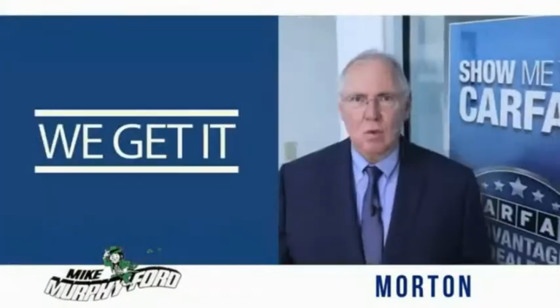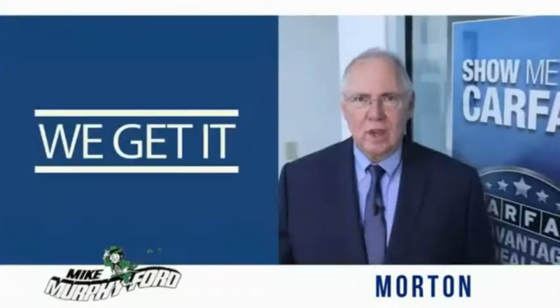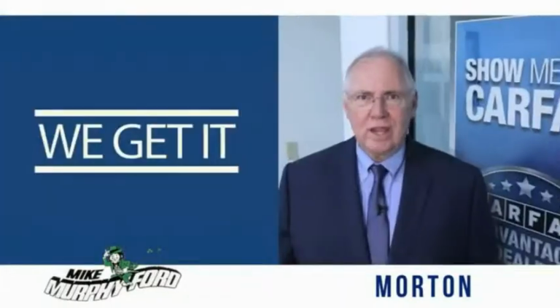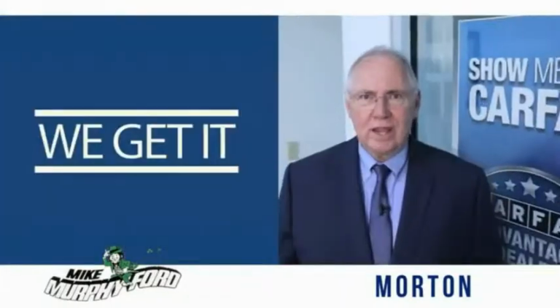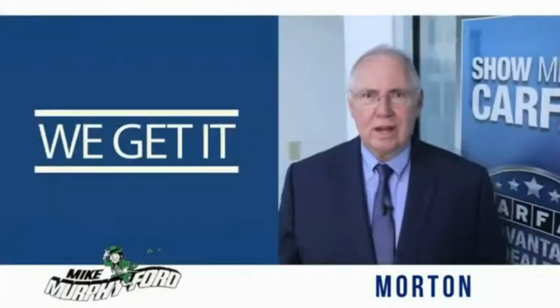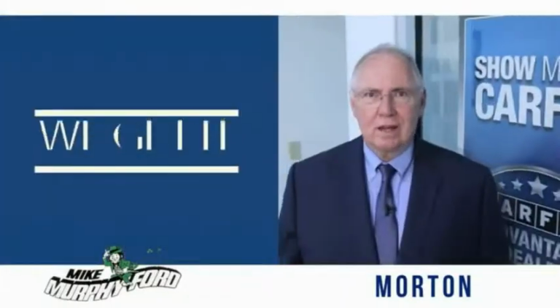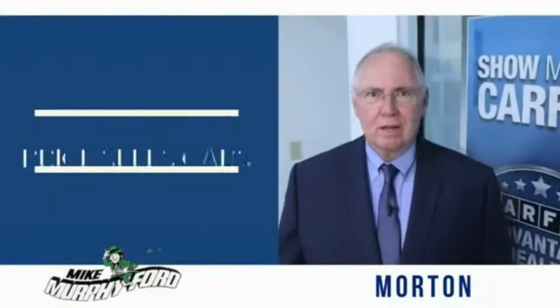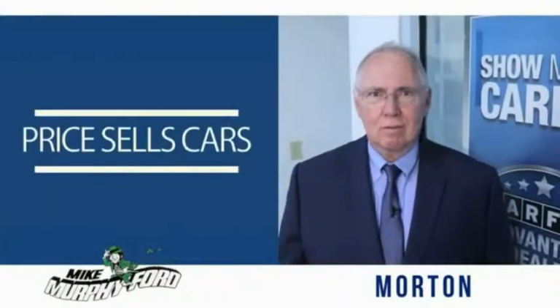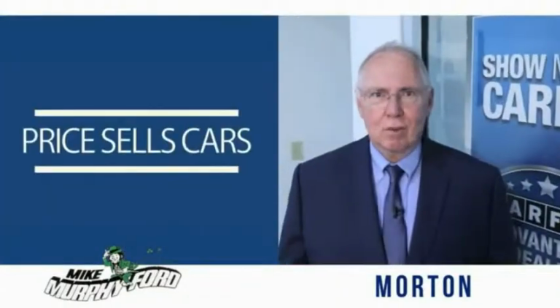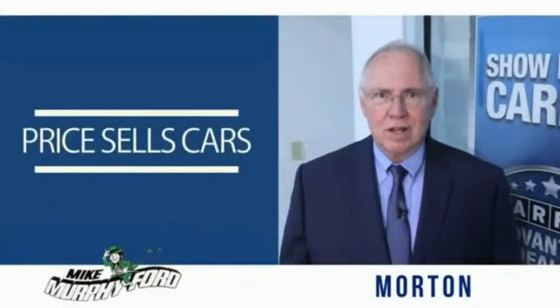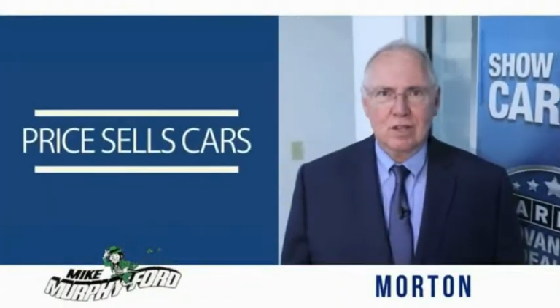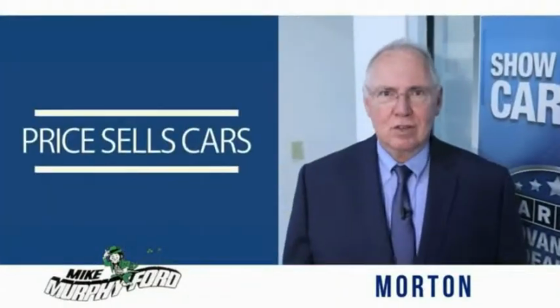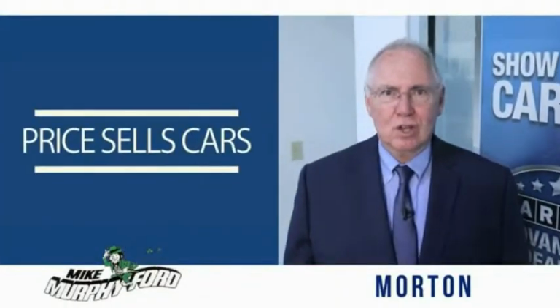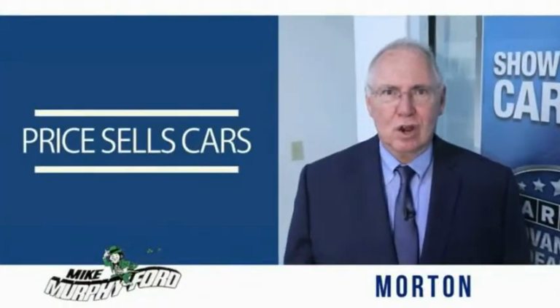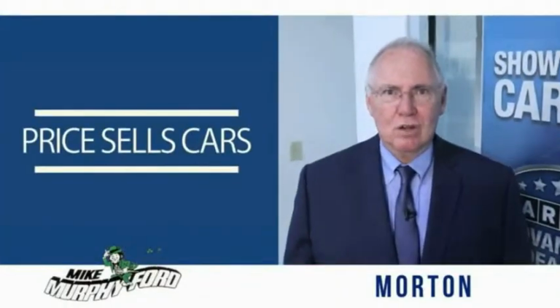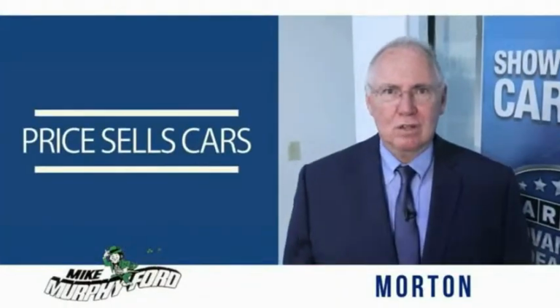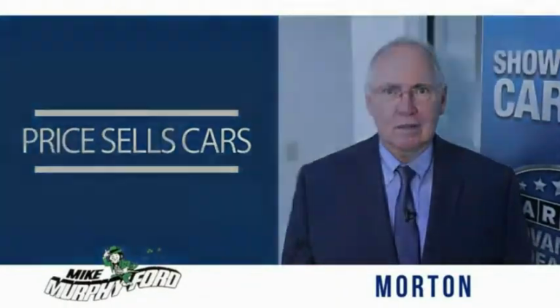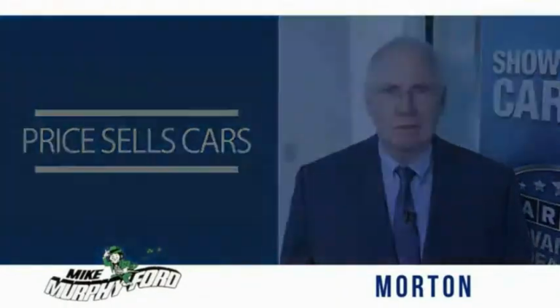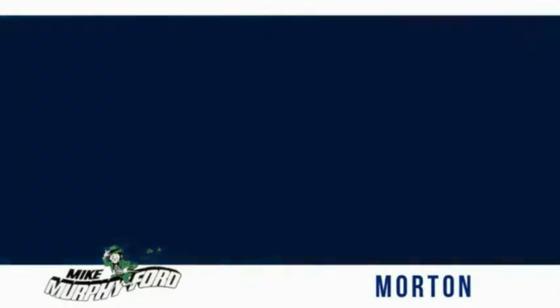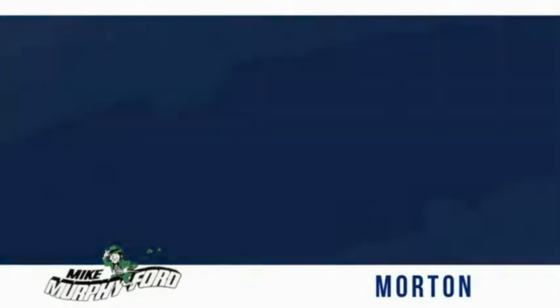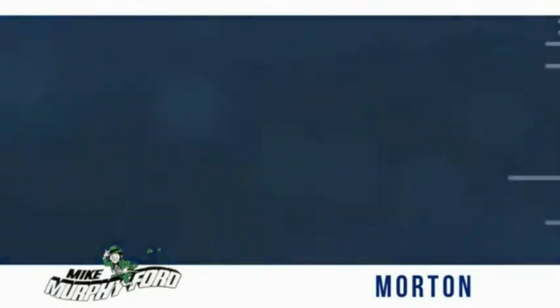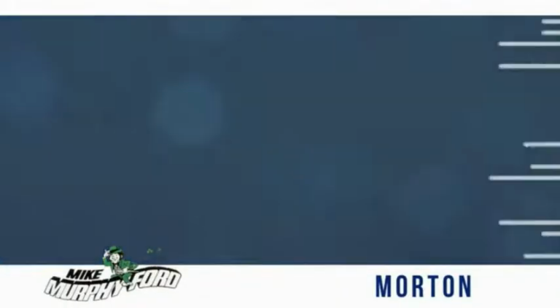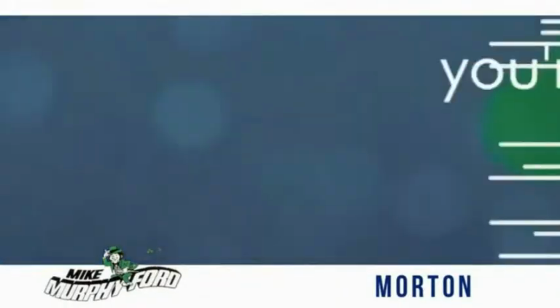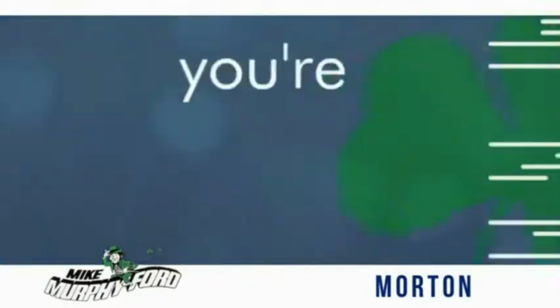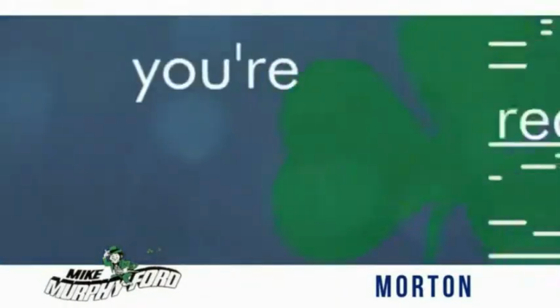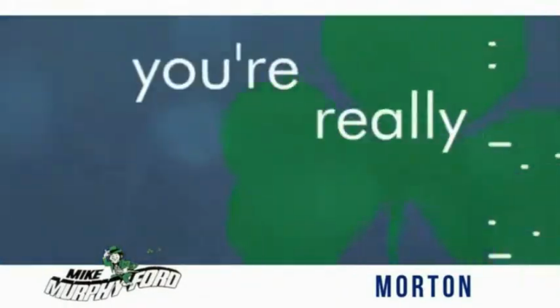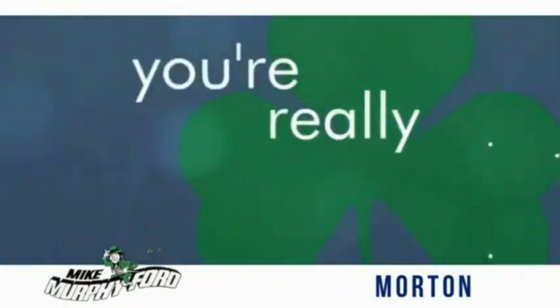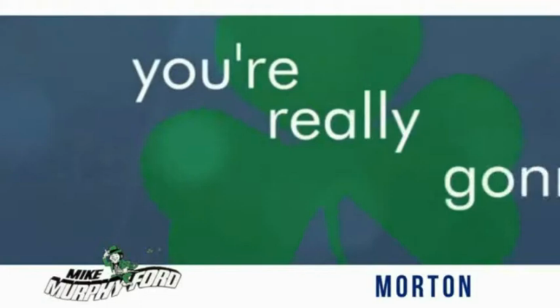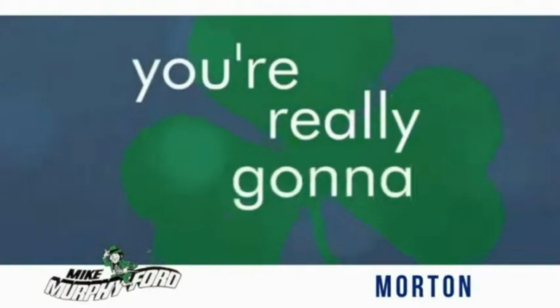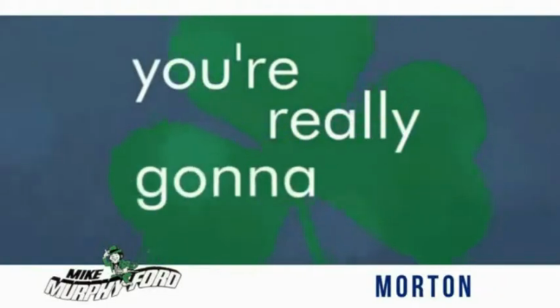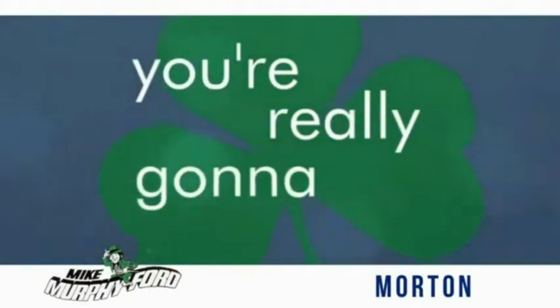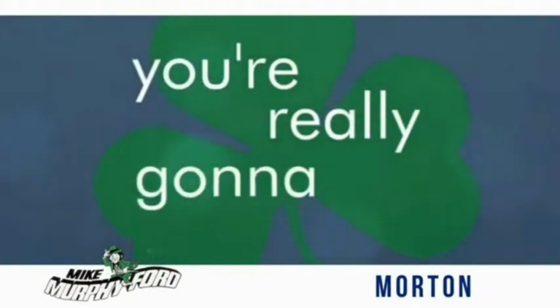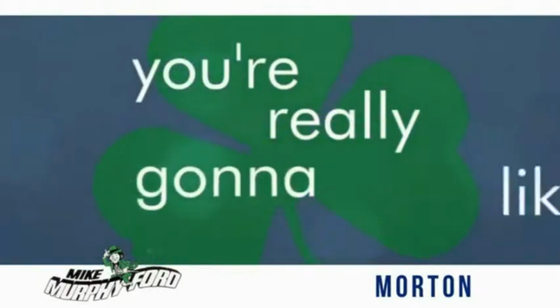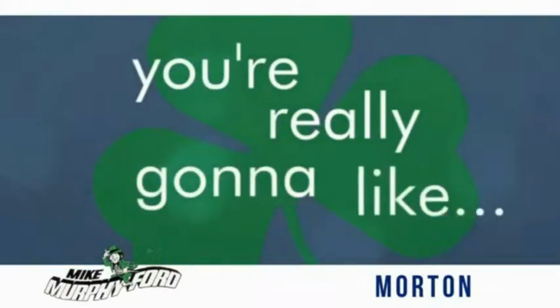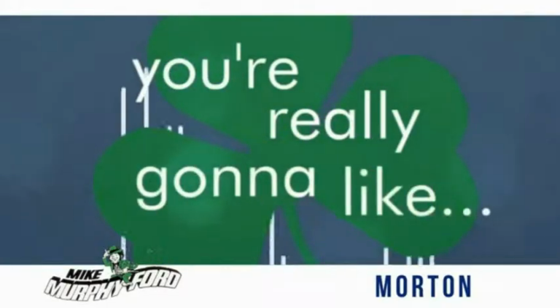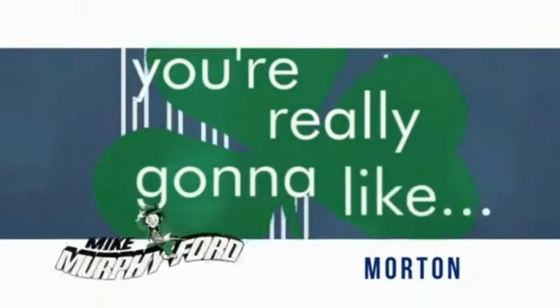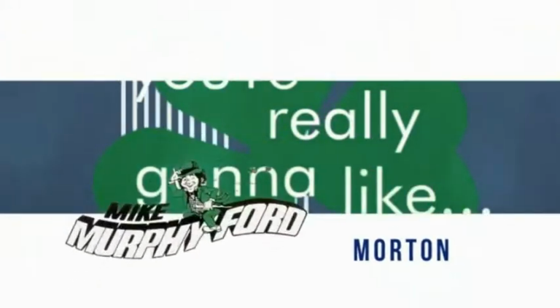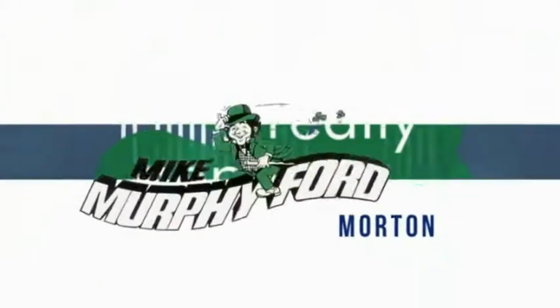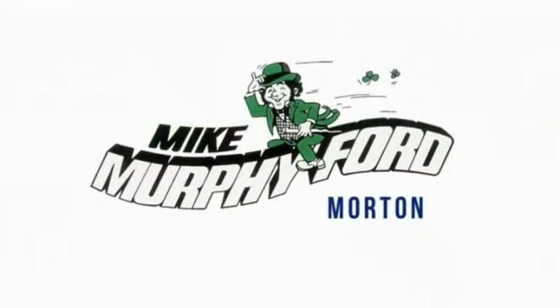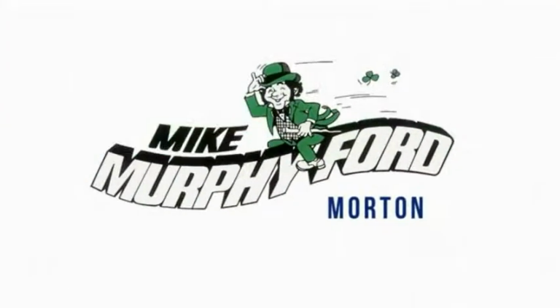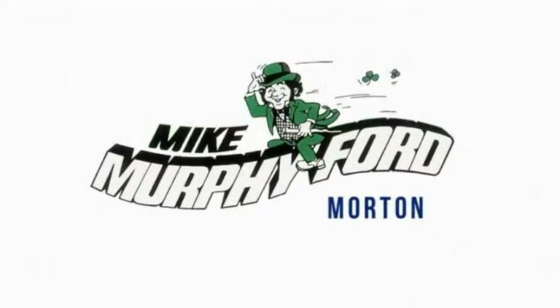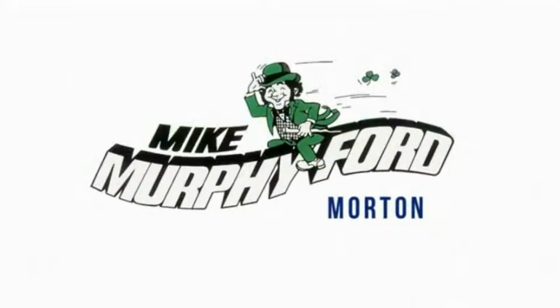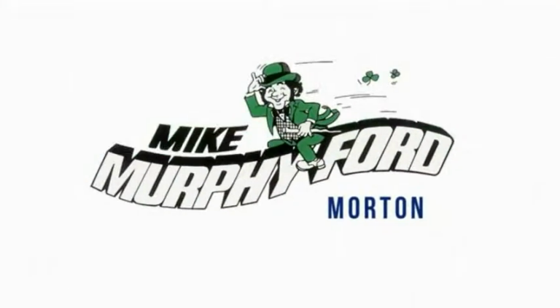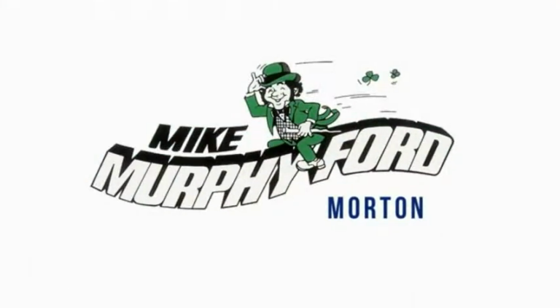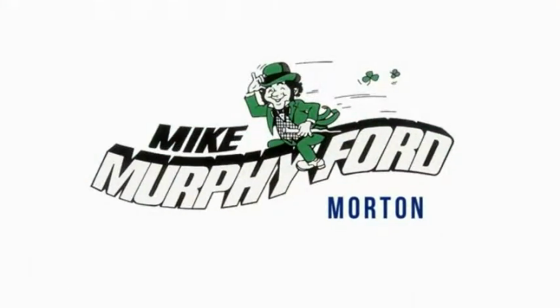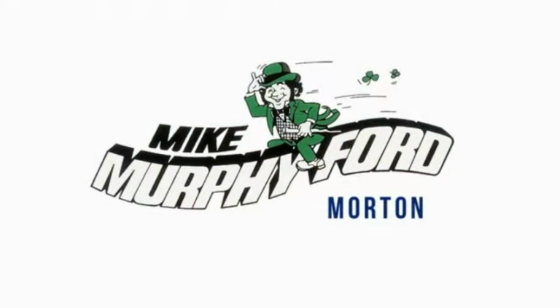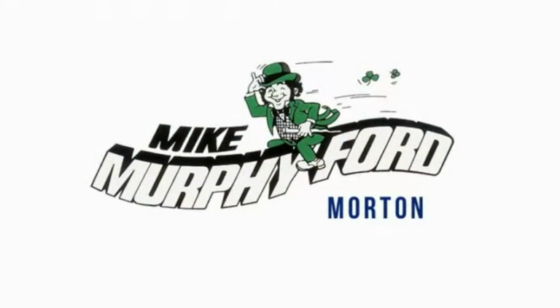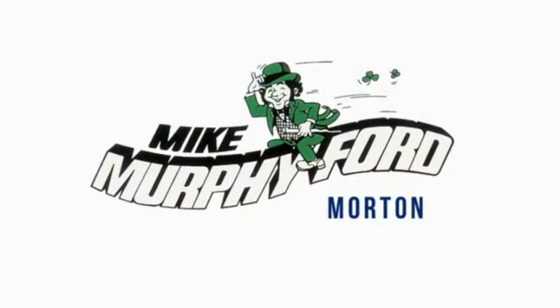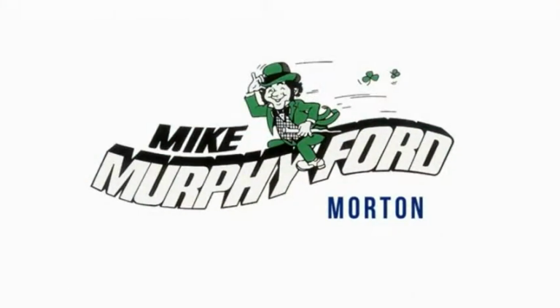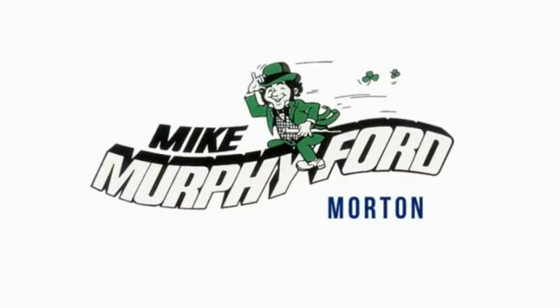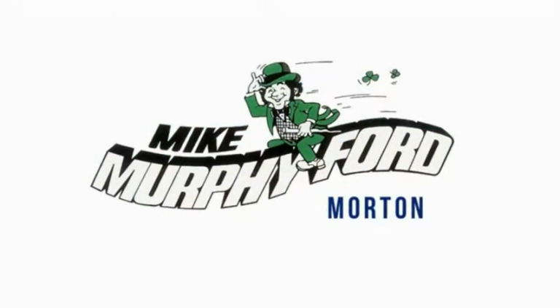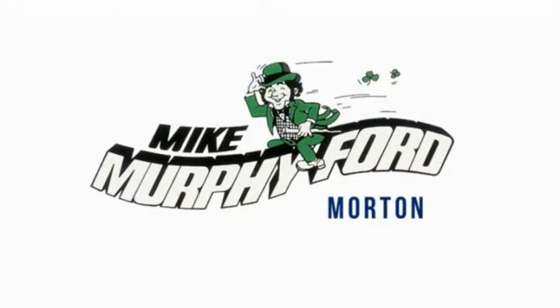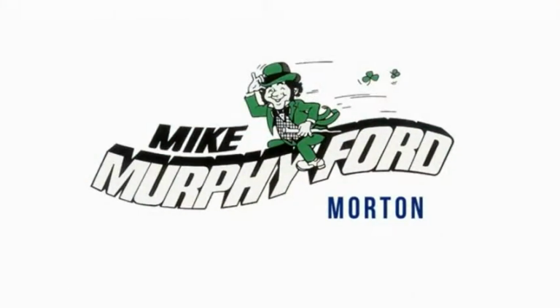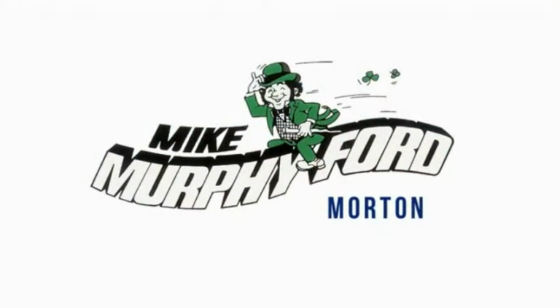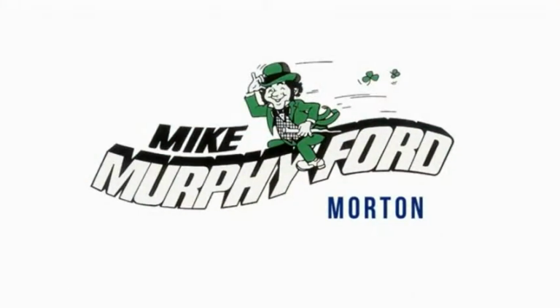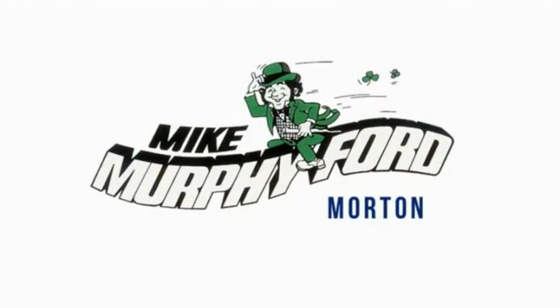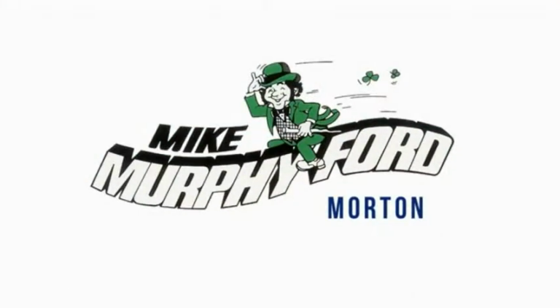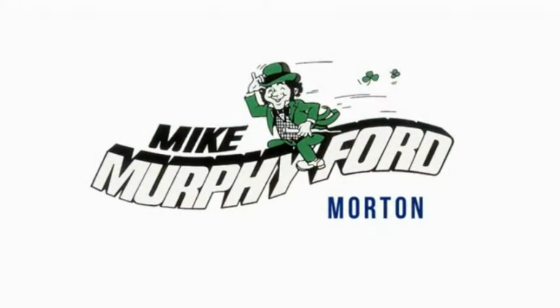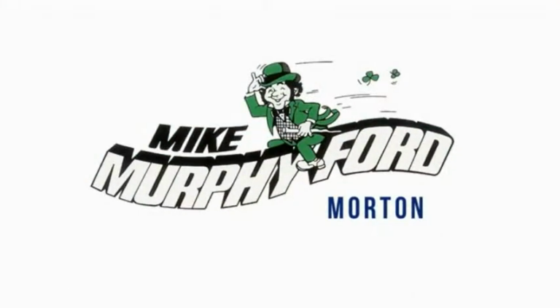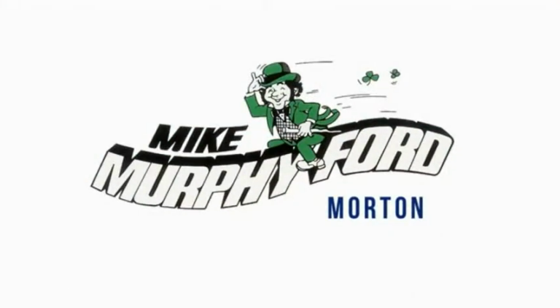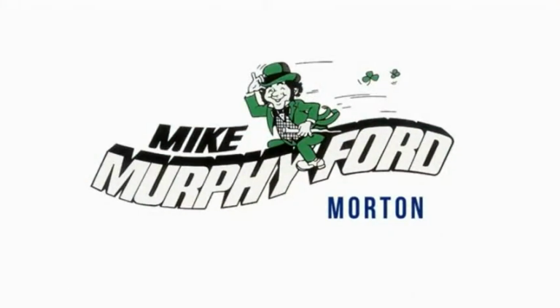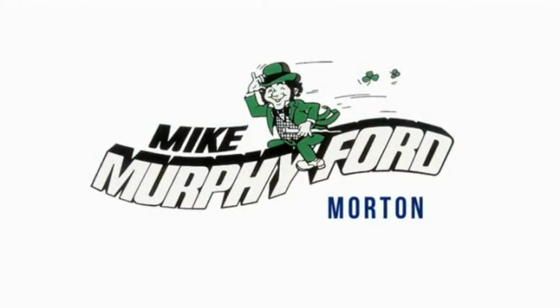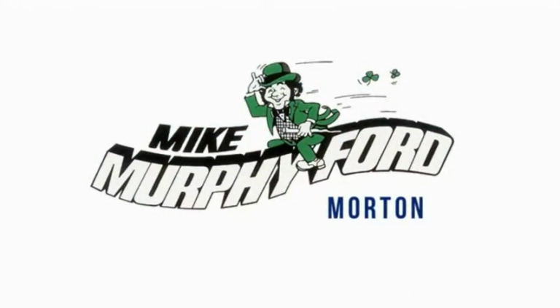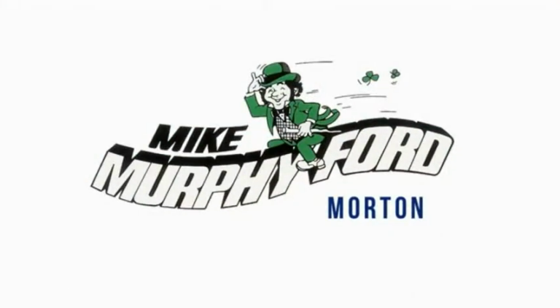We get it, price sales cars. I'm really gonna like buying from Mike Murphy Ford.